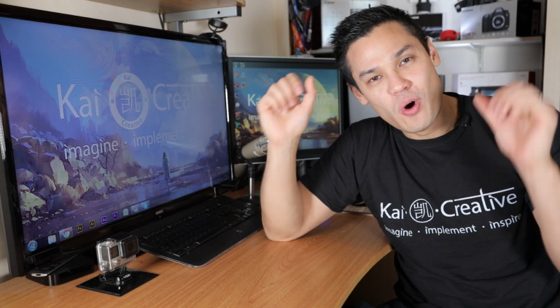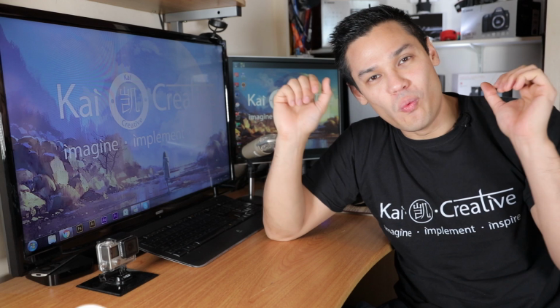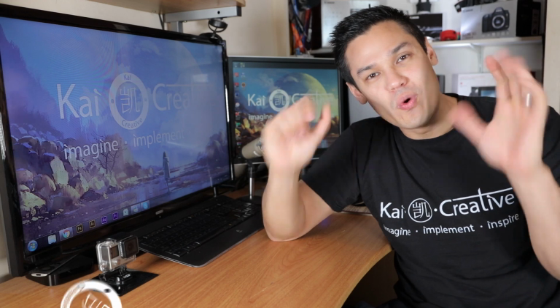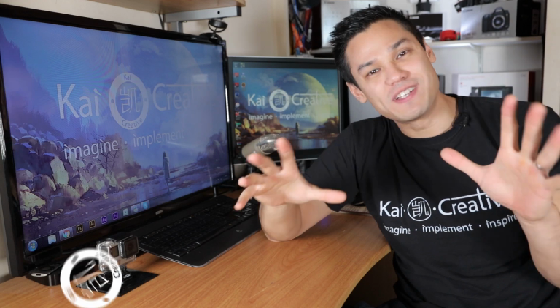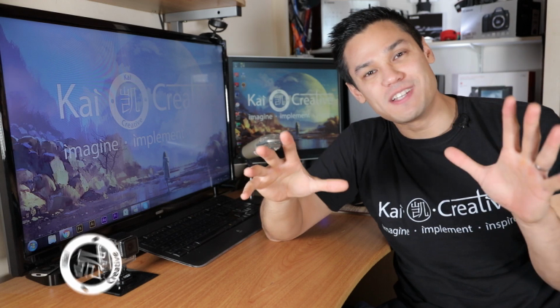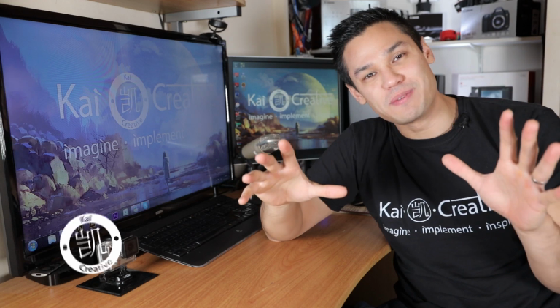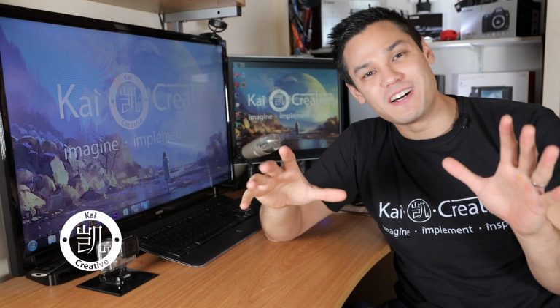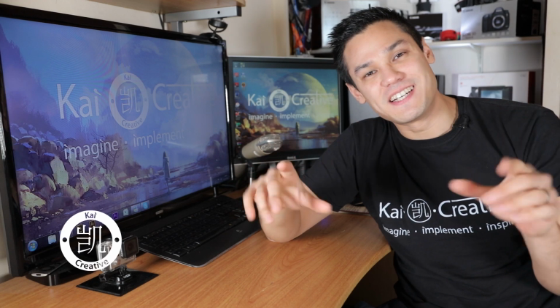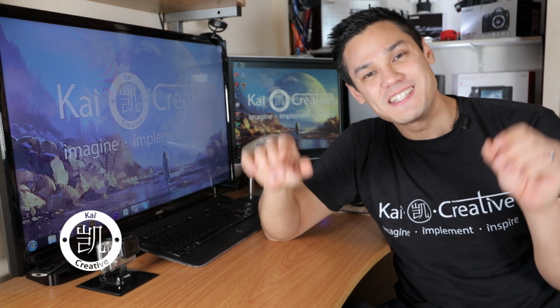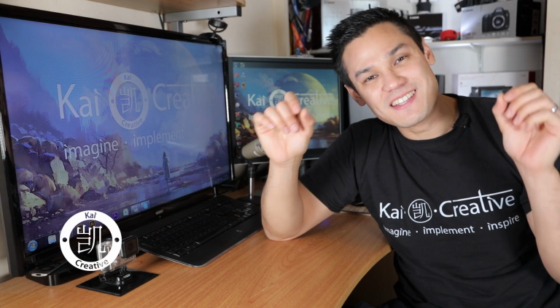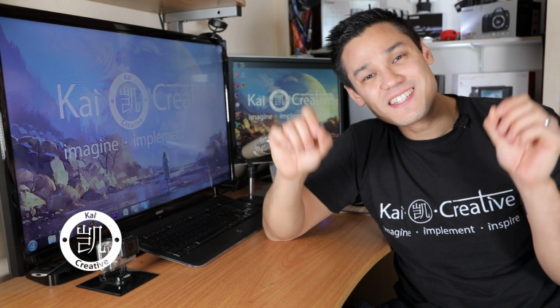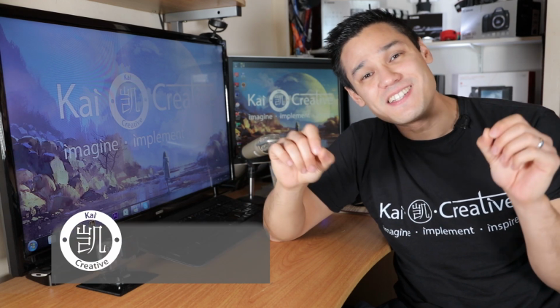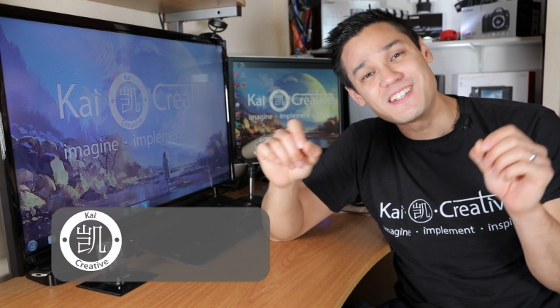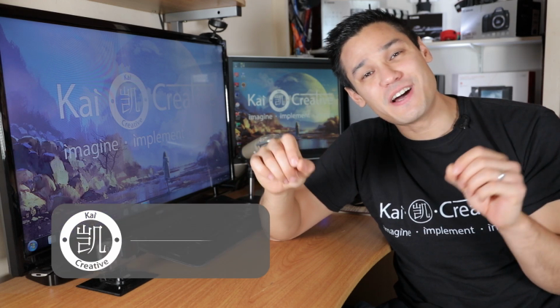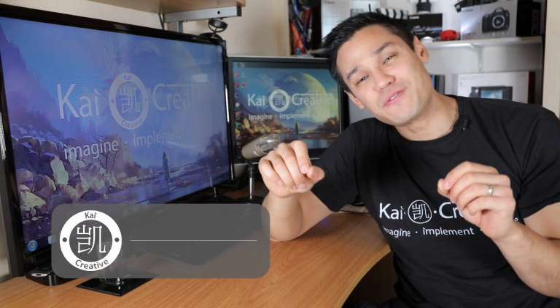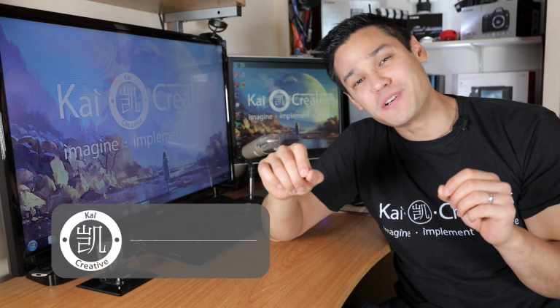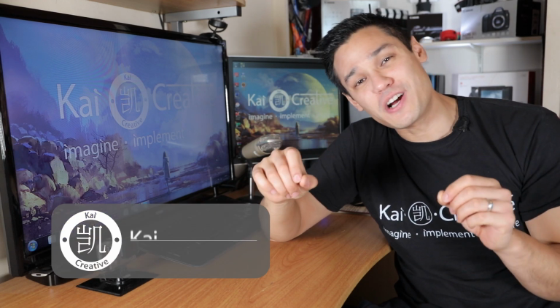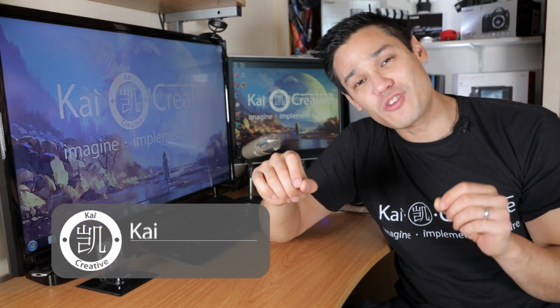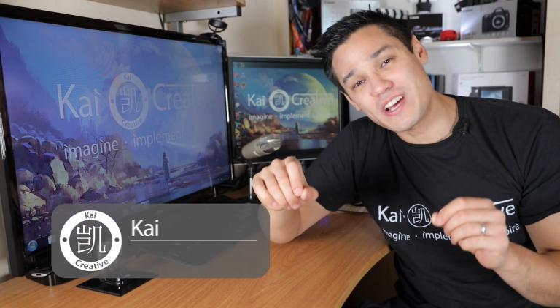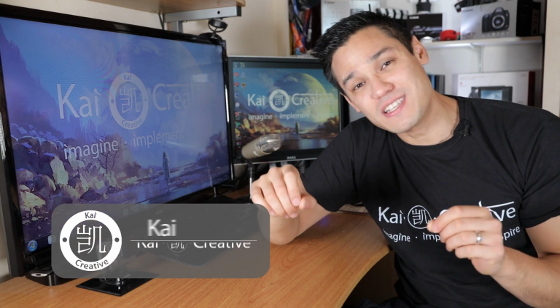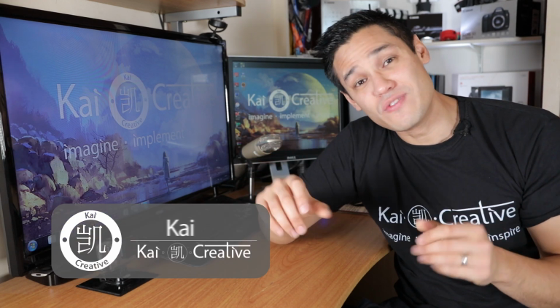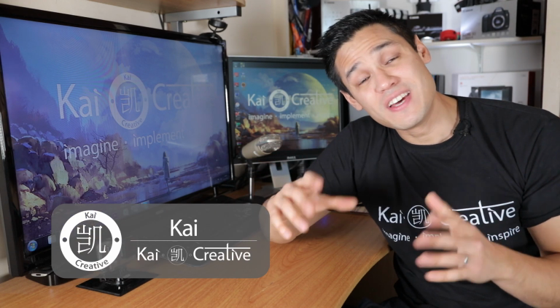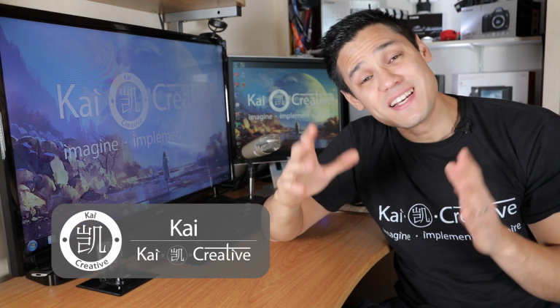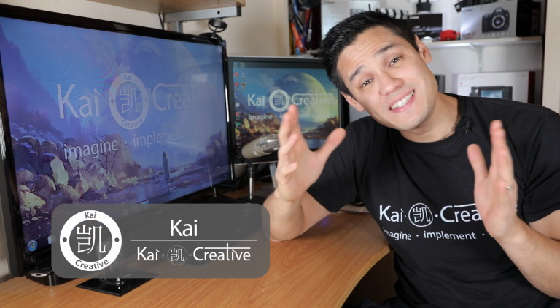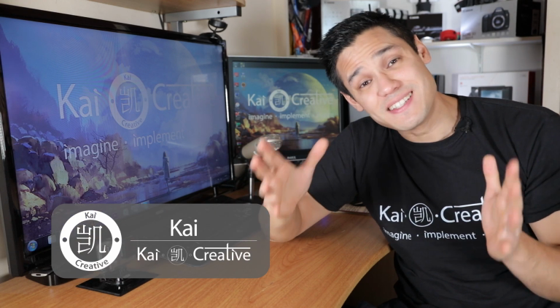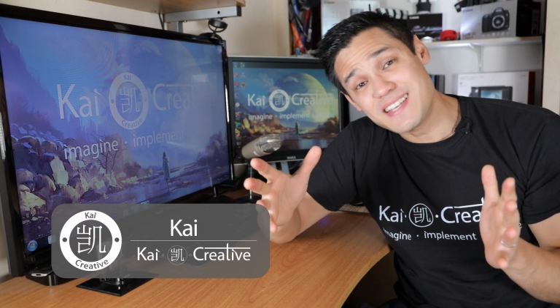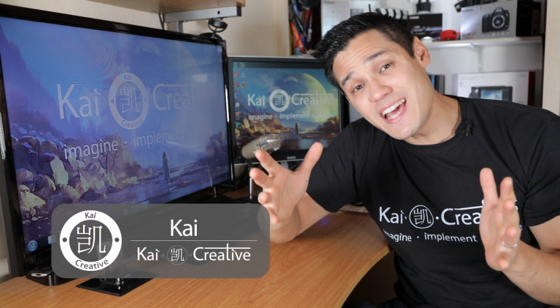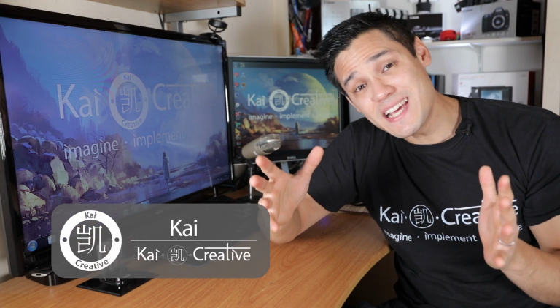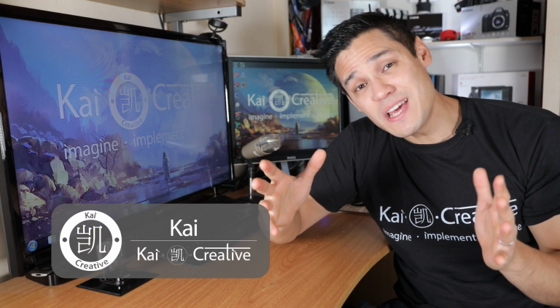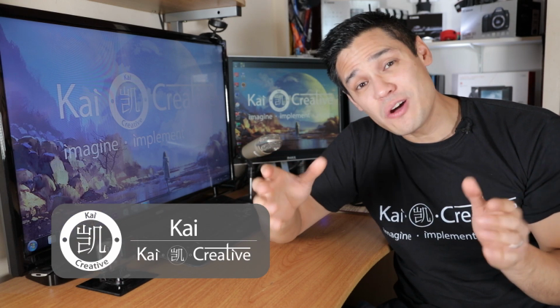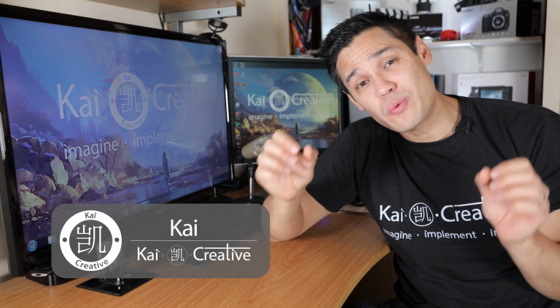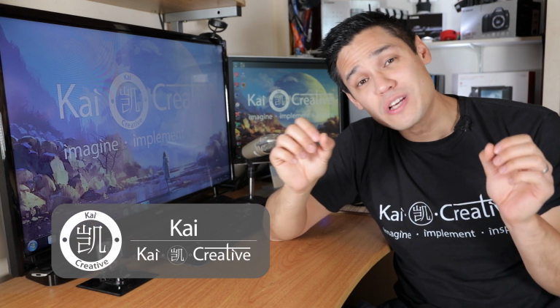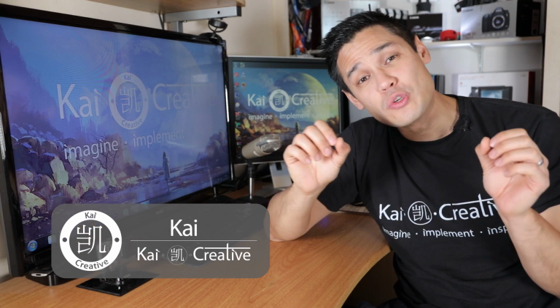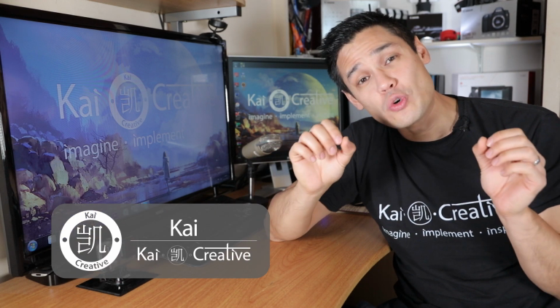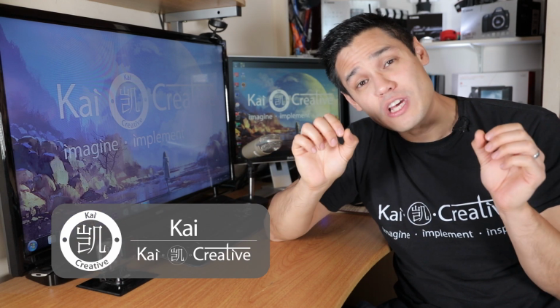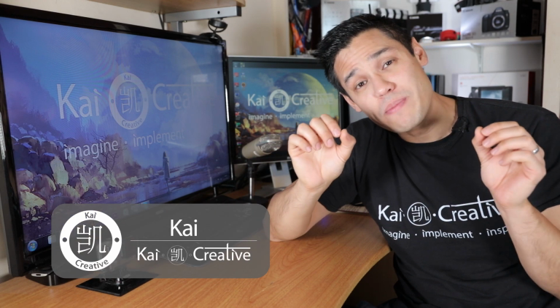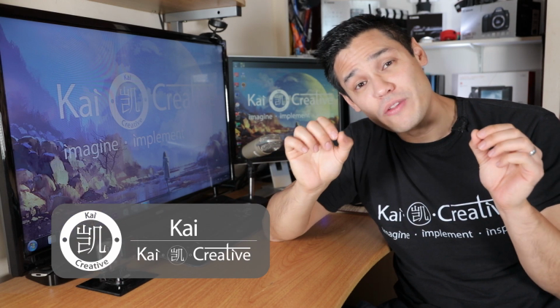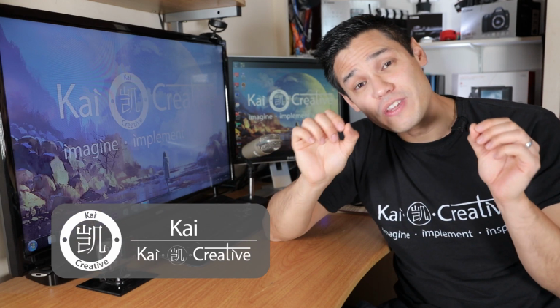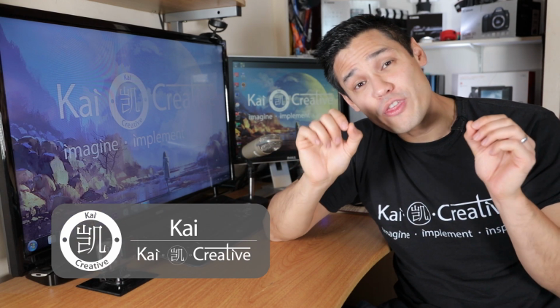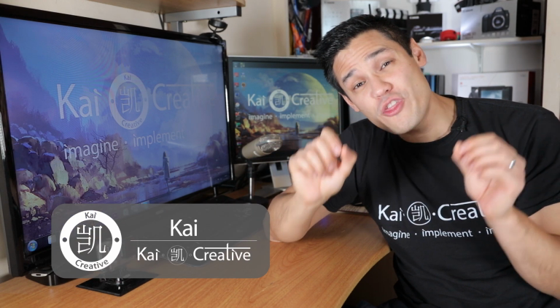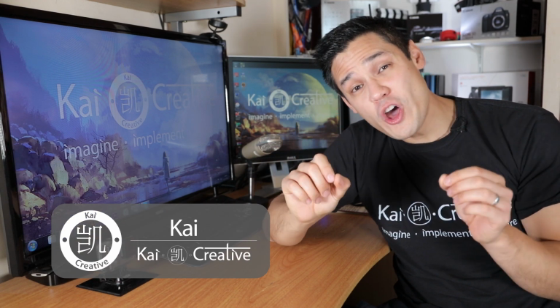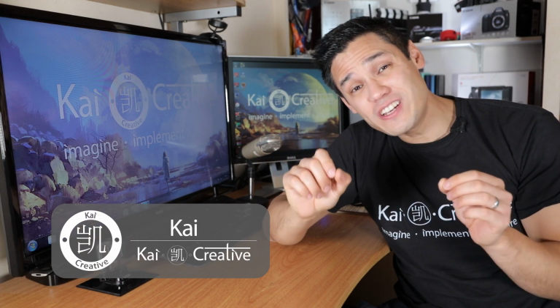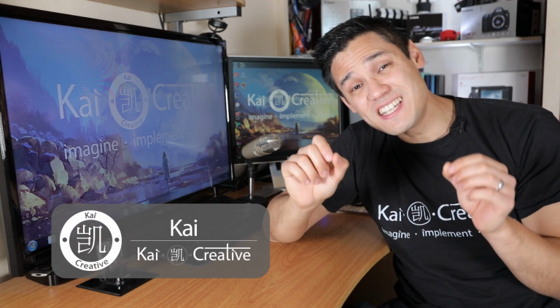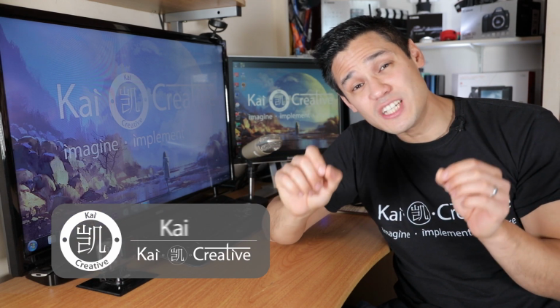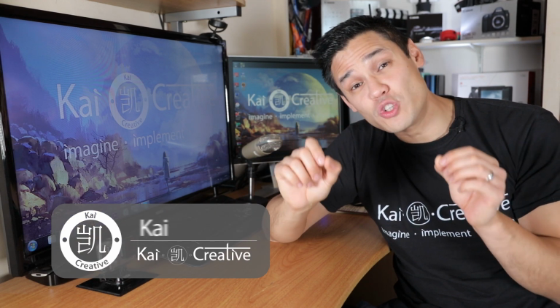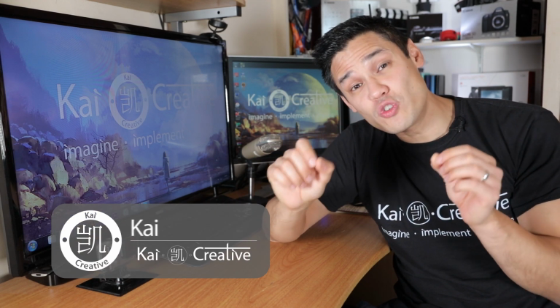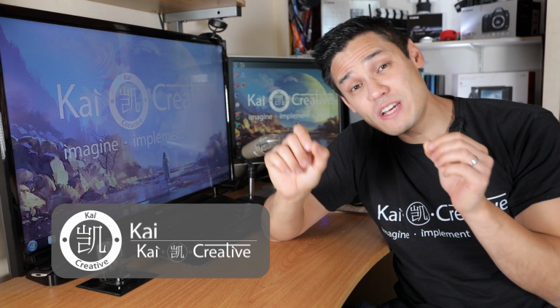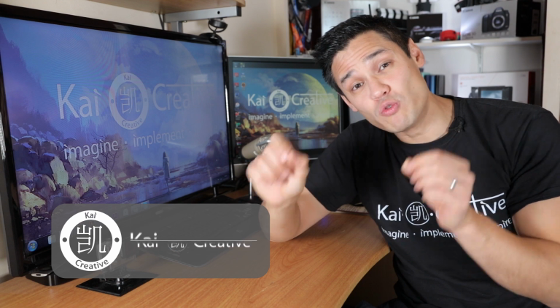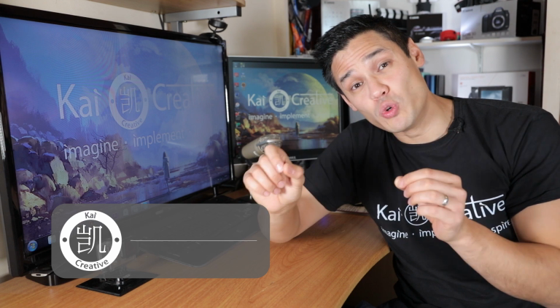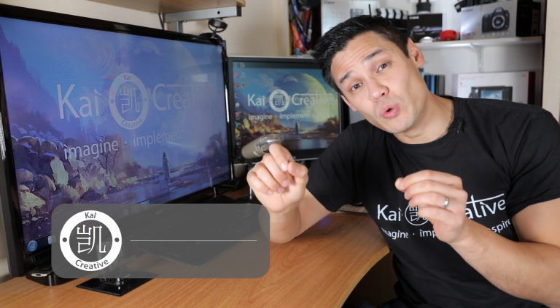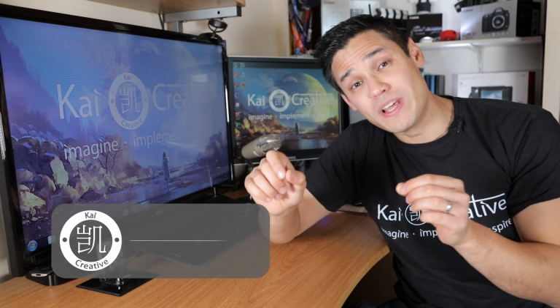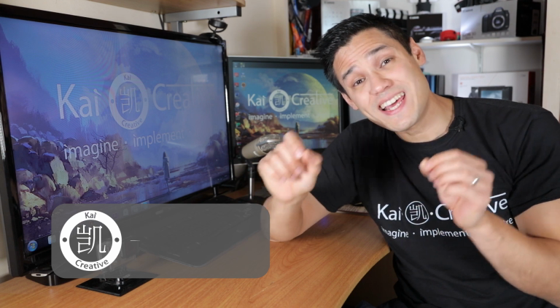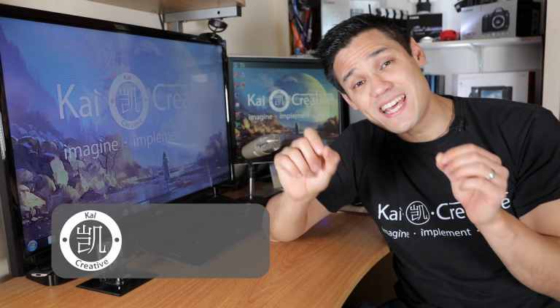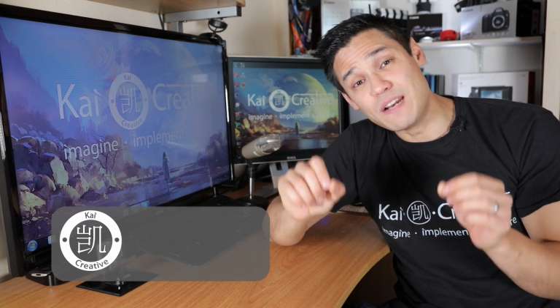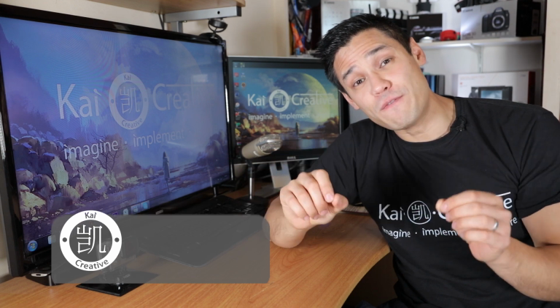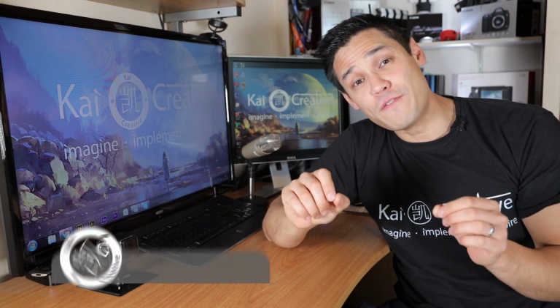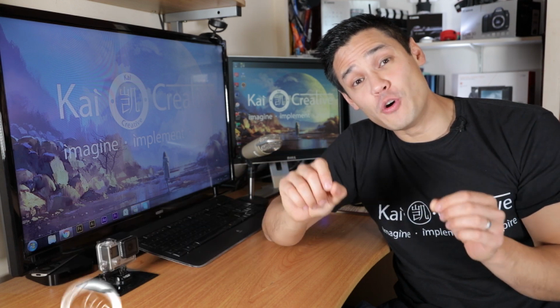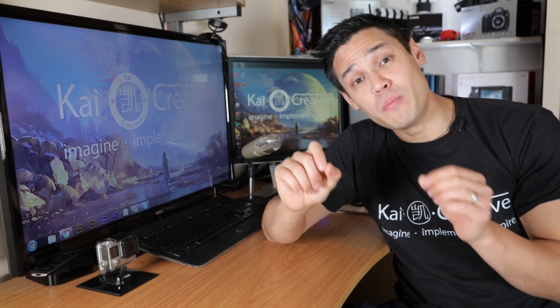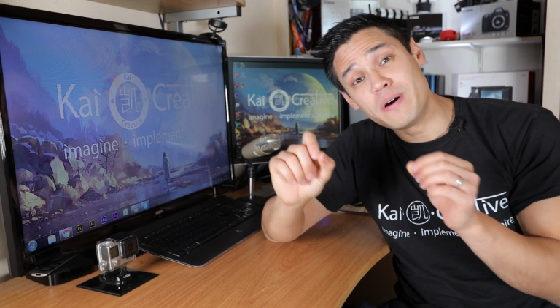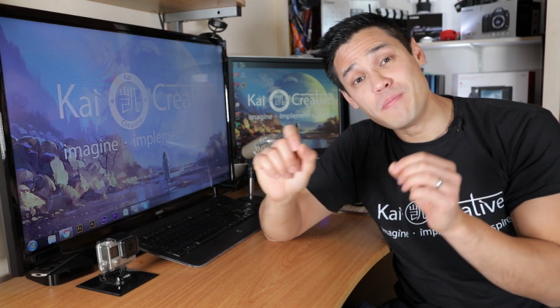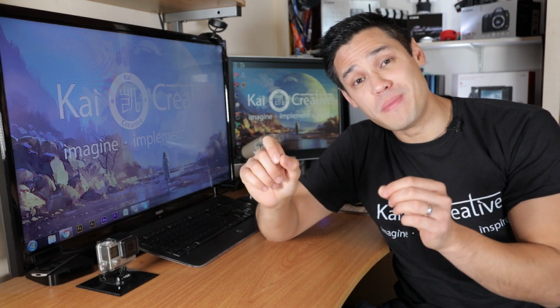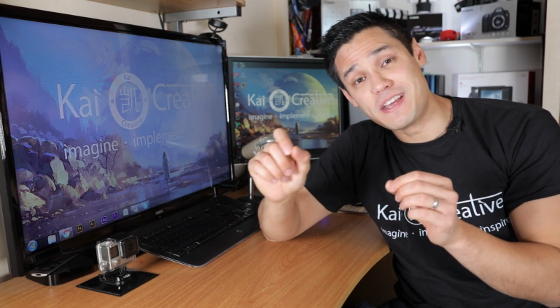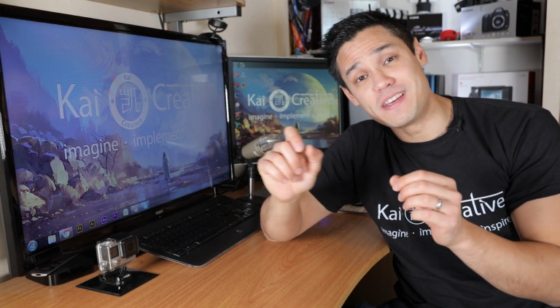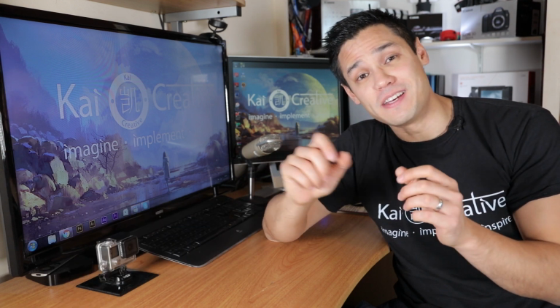What is up guys, this is Kai from Kai Creative. Today we are talking about the 30-degree rule in filmmaking.